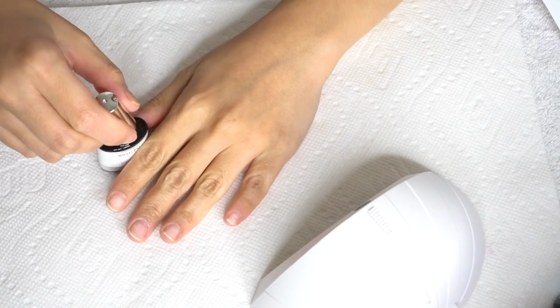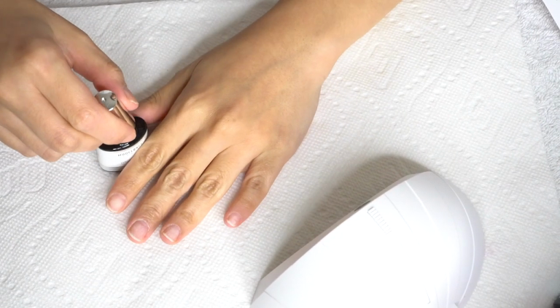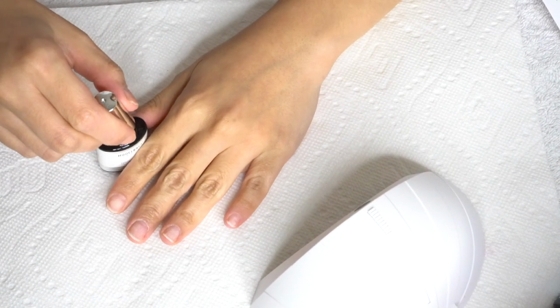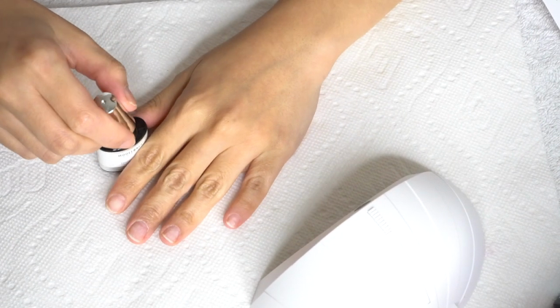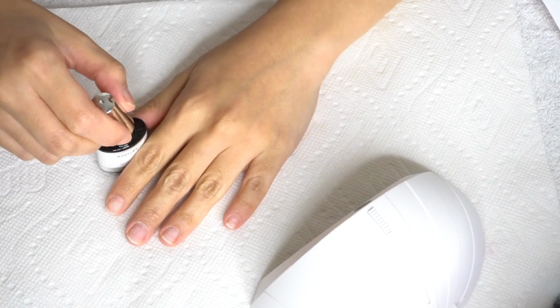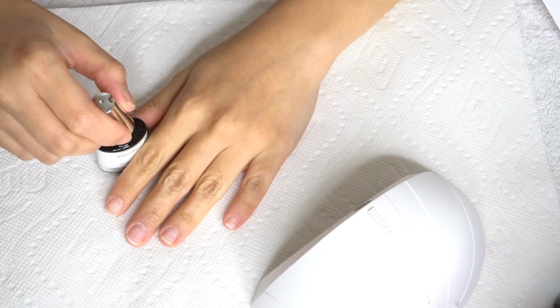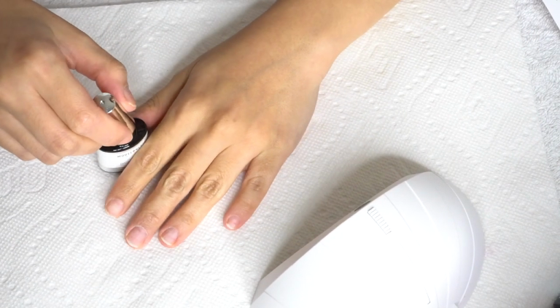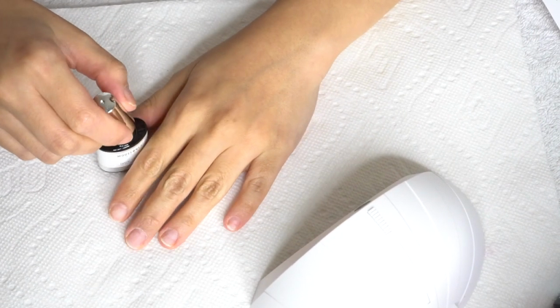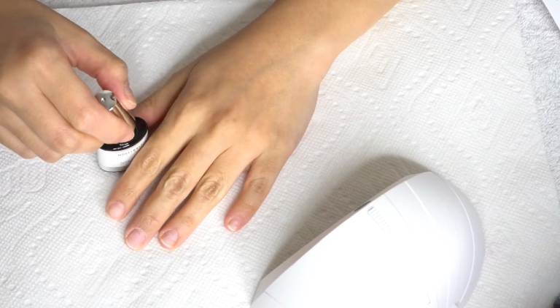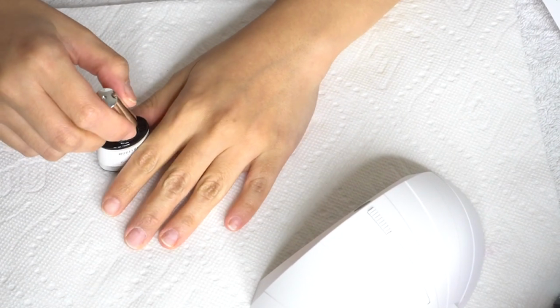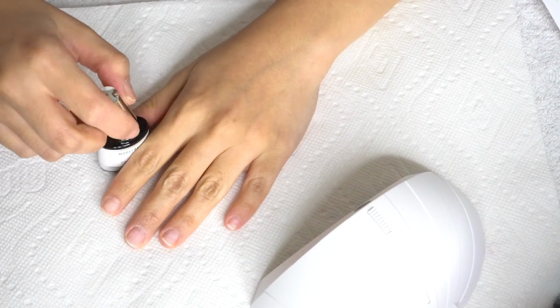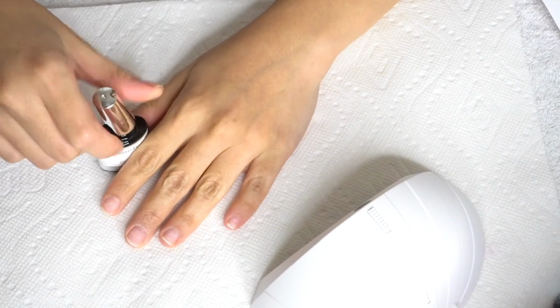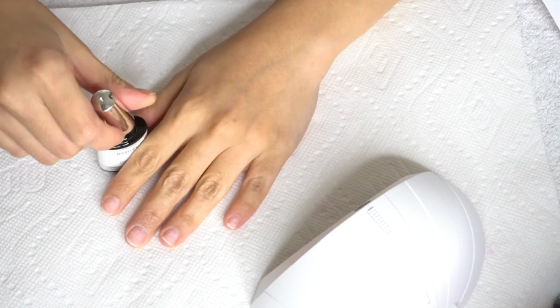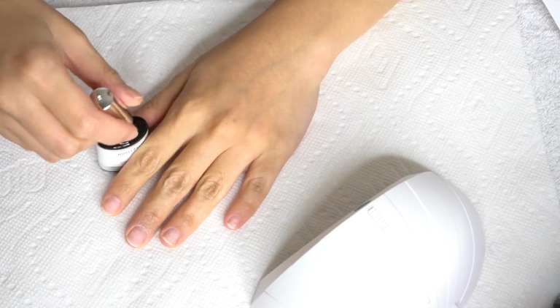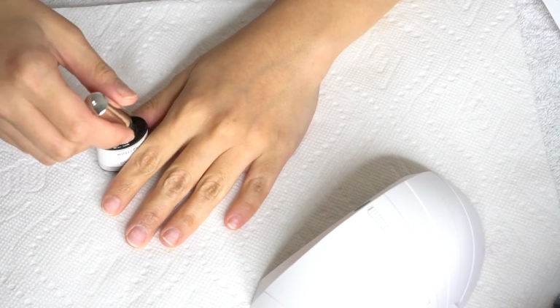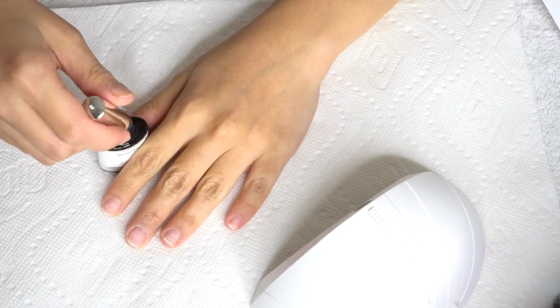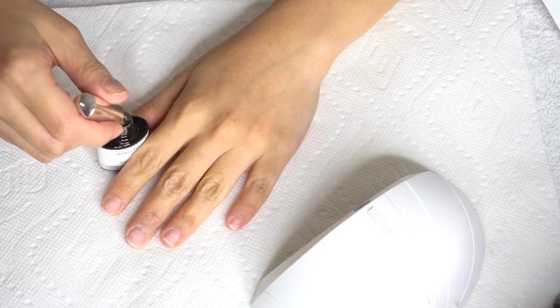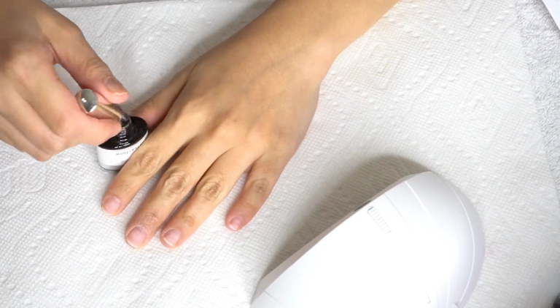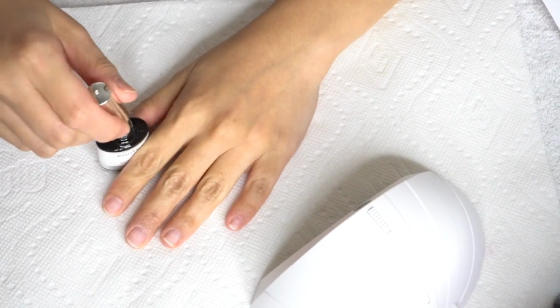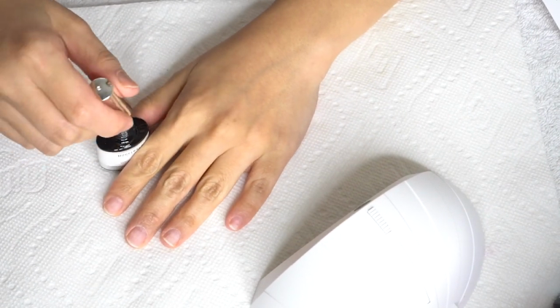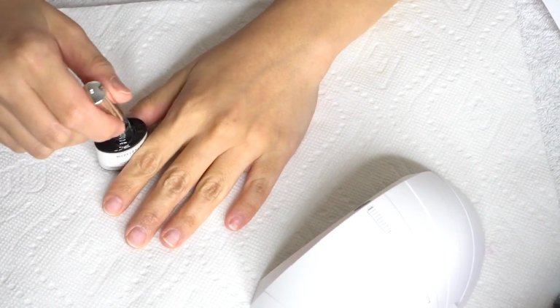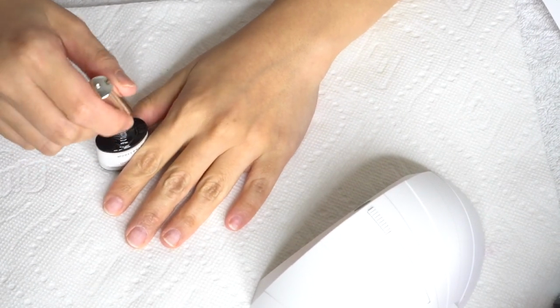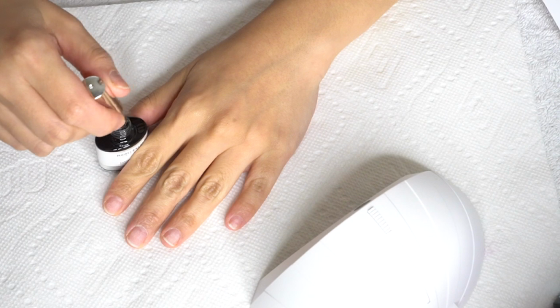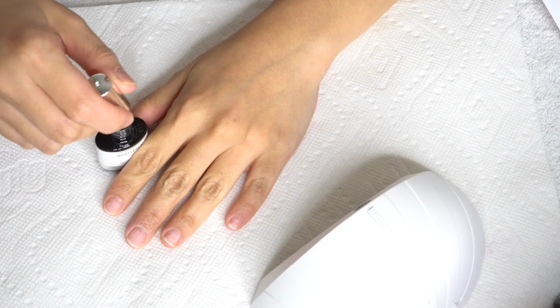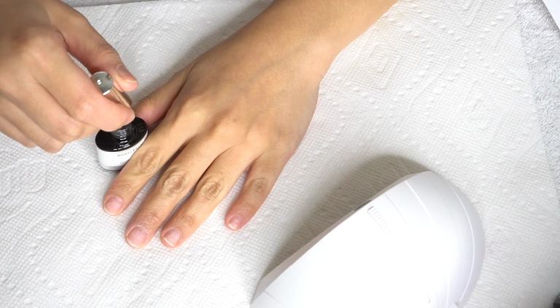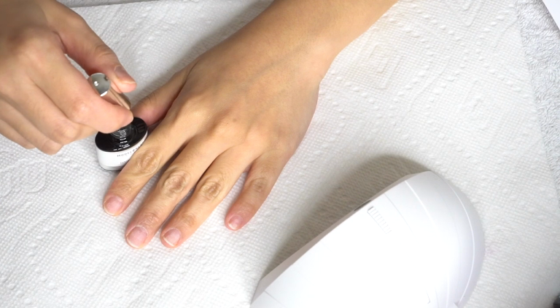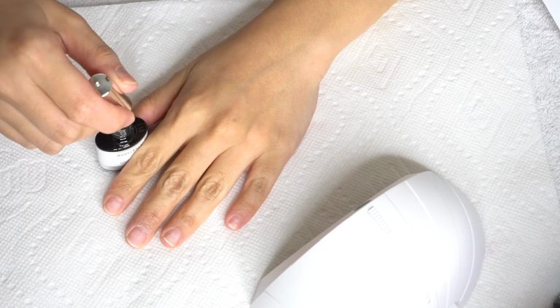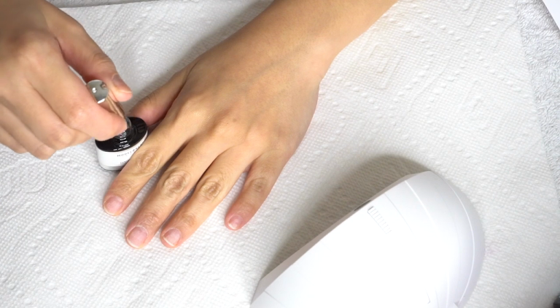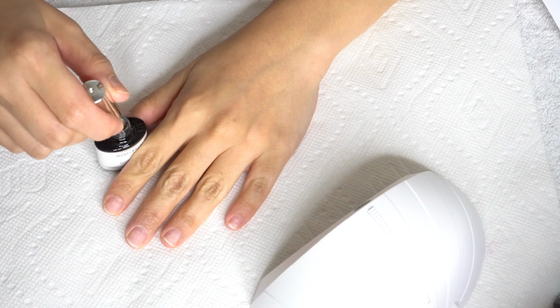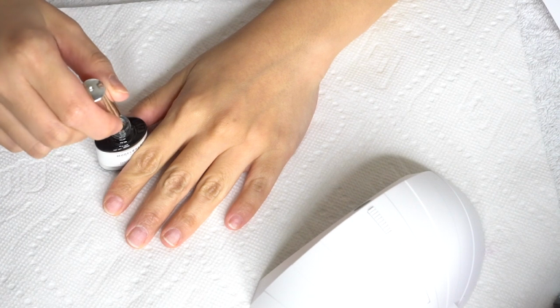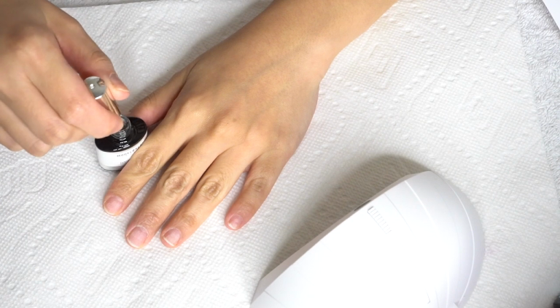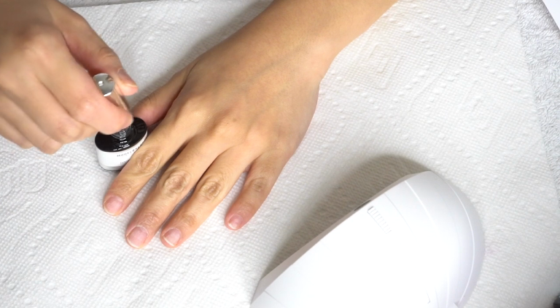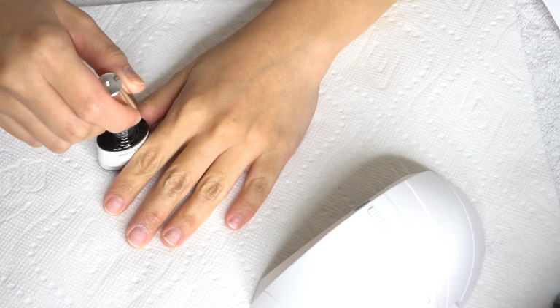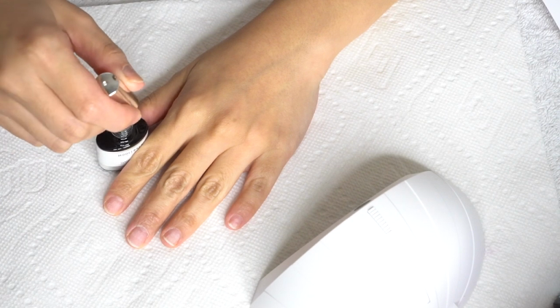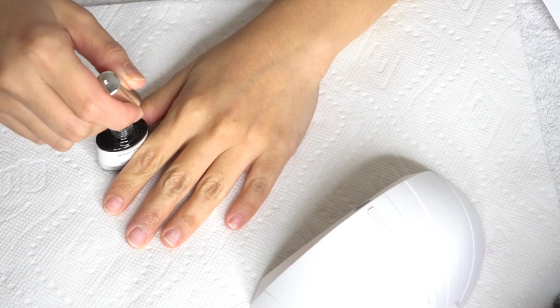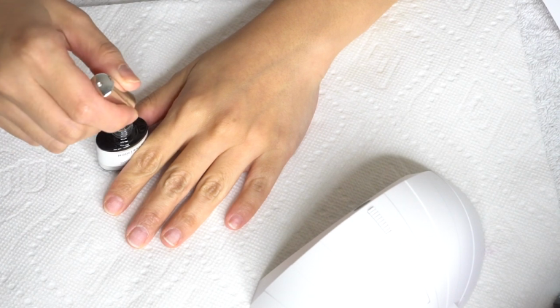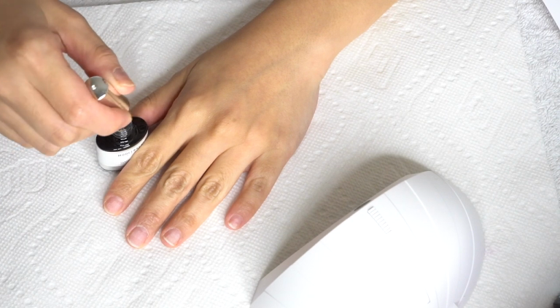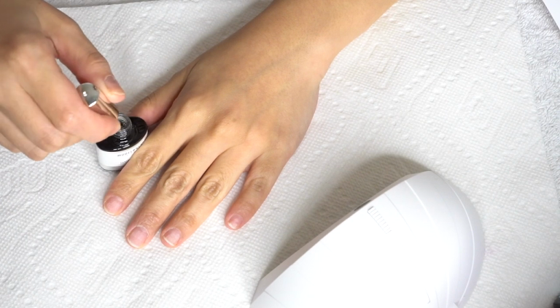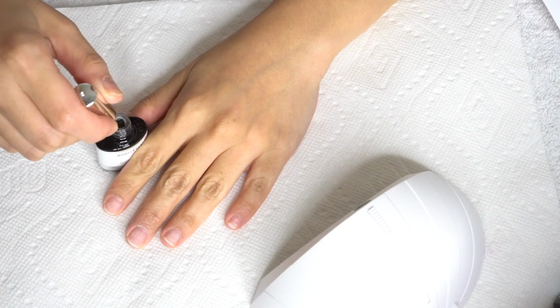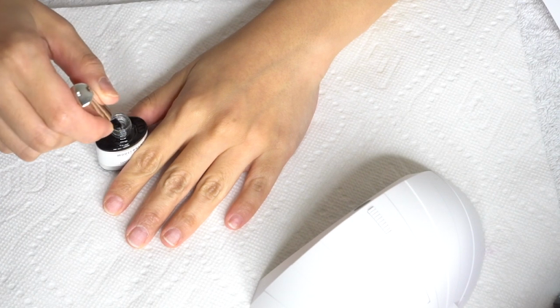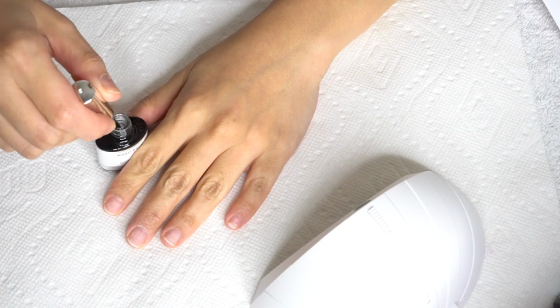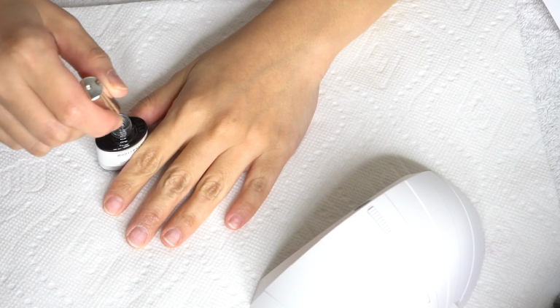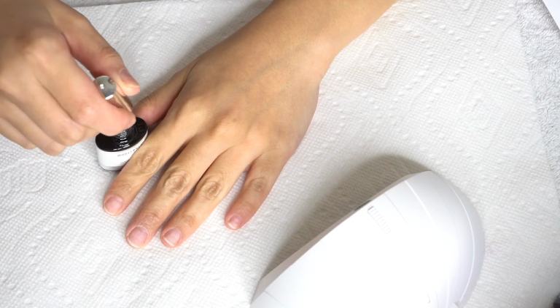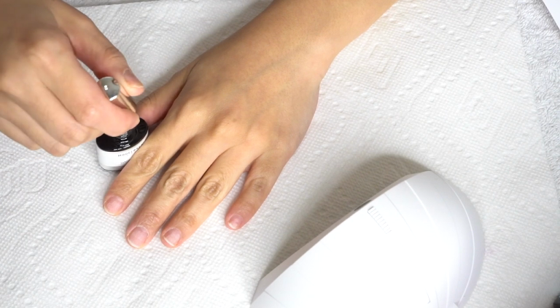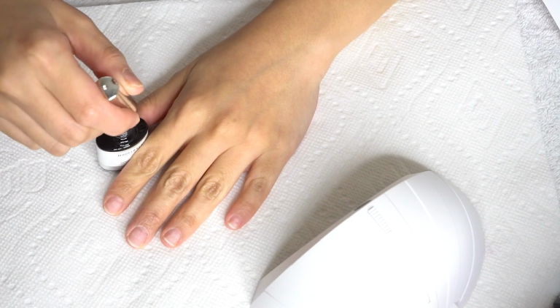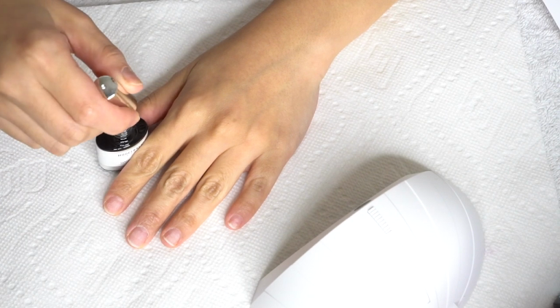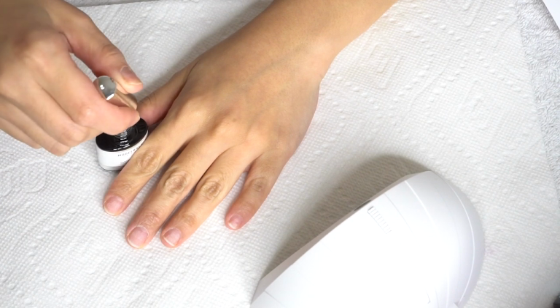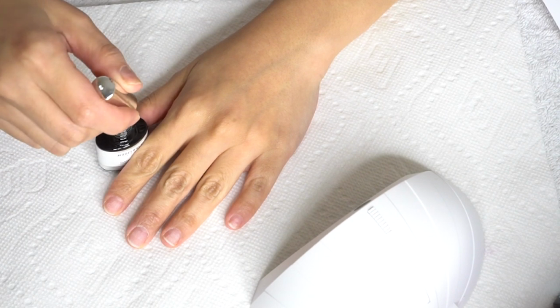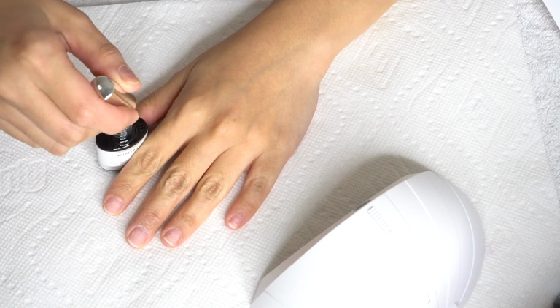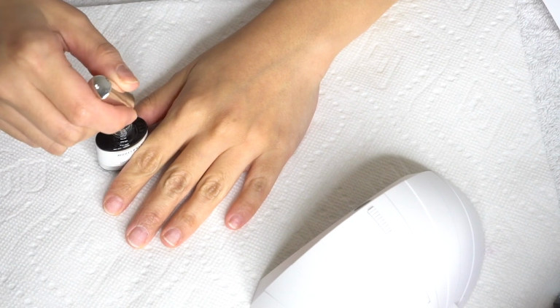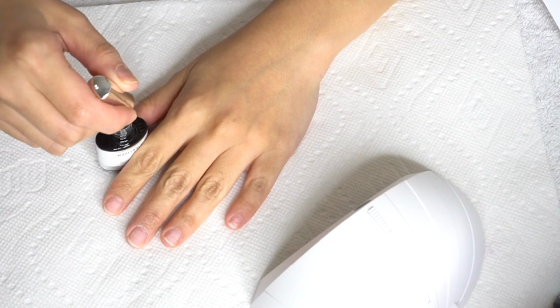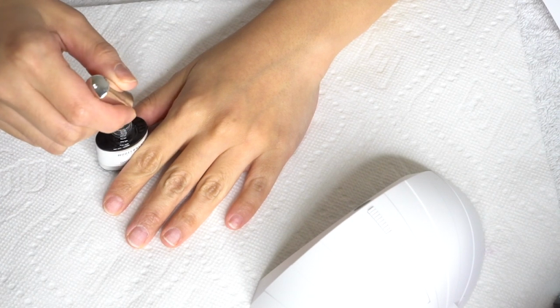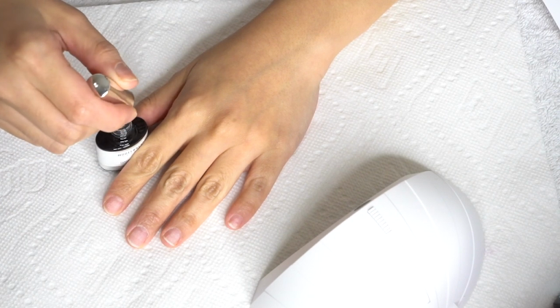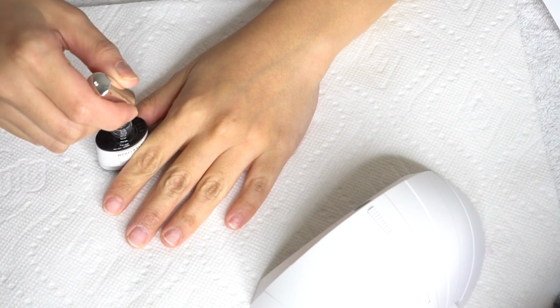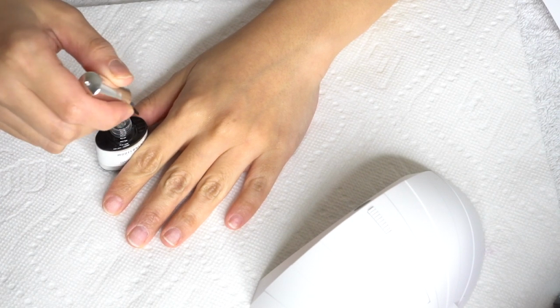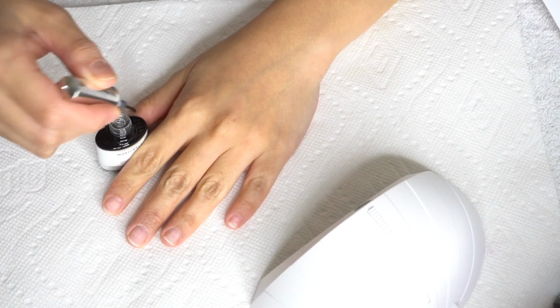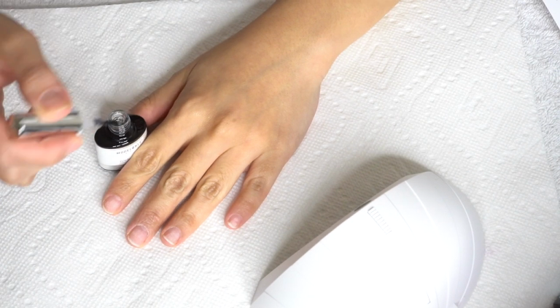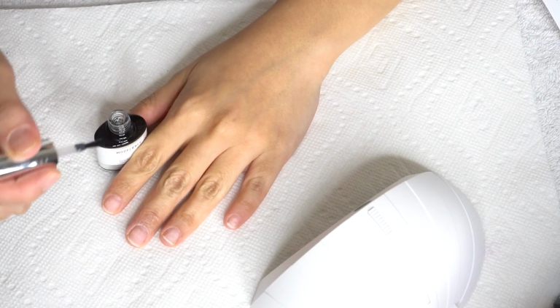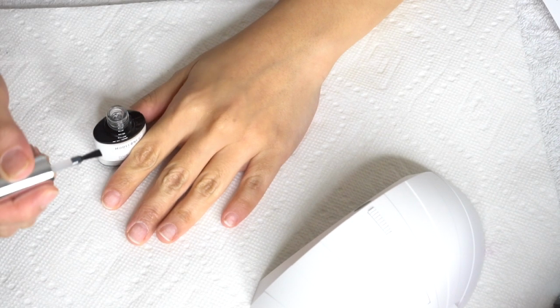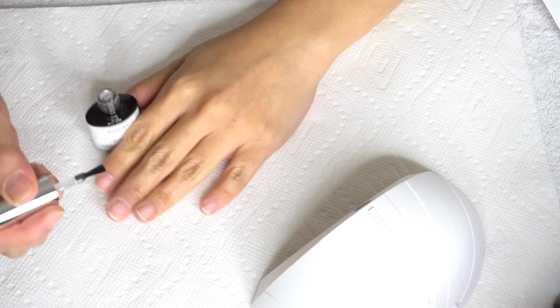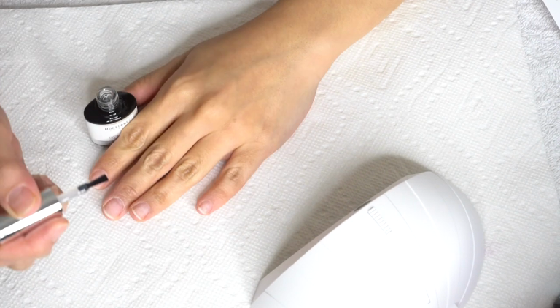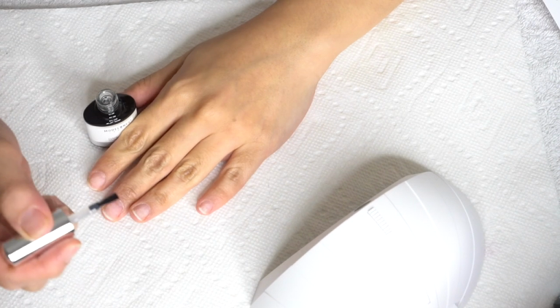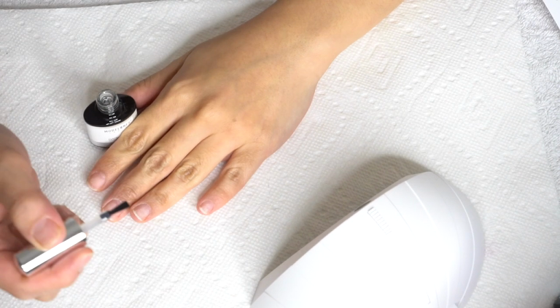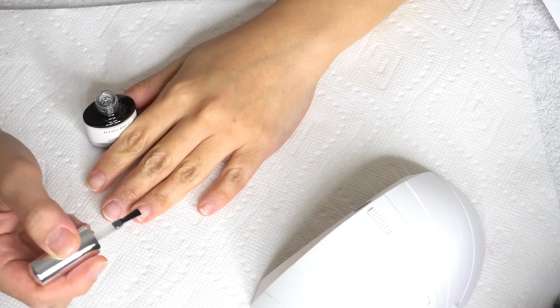Let's move on to the polynail gel application. Step 1: apply a thin base coat and cure under UV or LED nail lamp for 60 seconds.